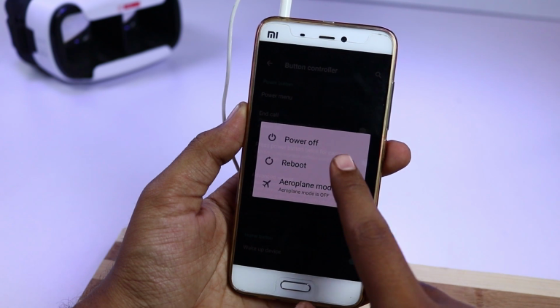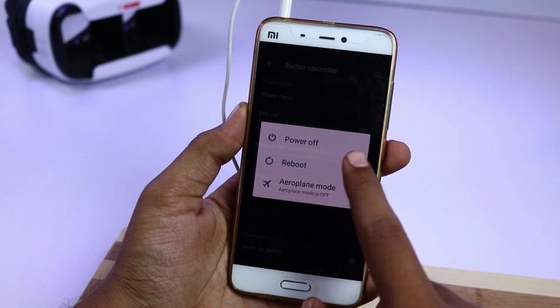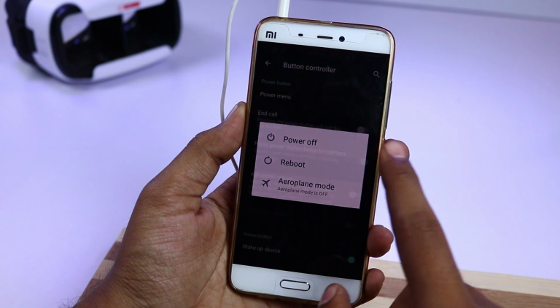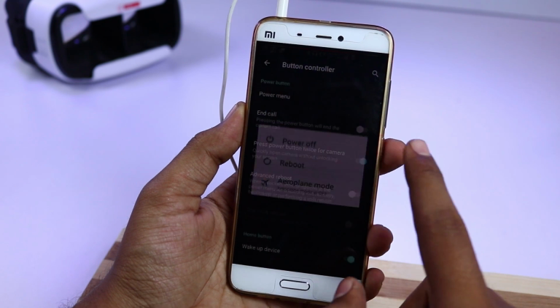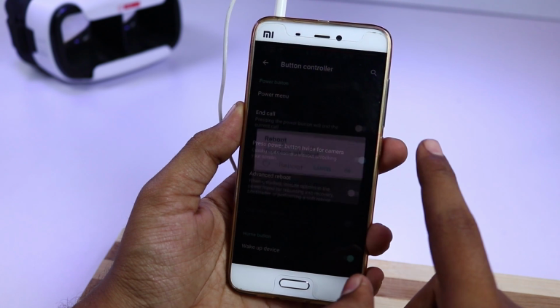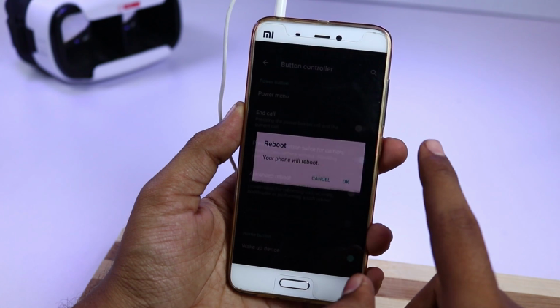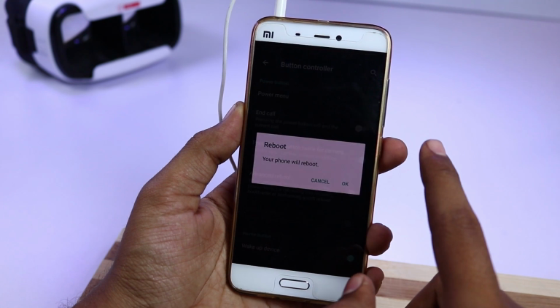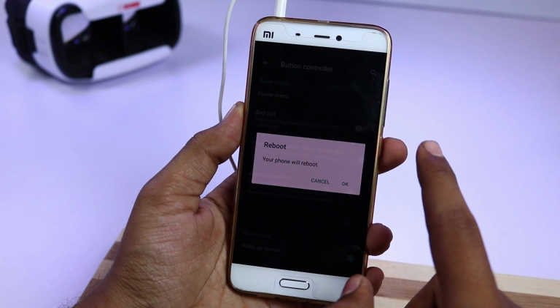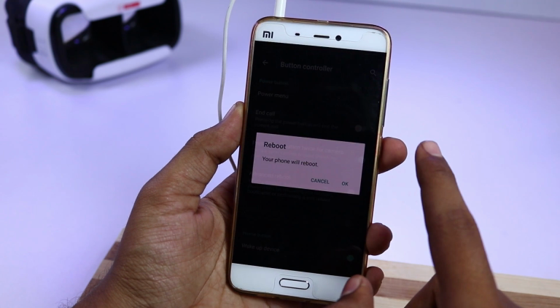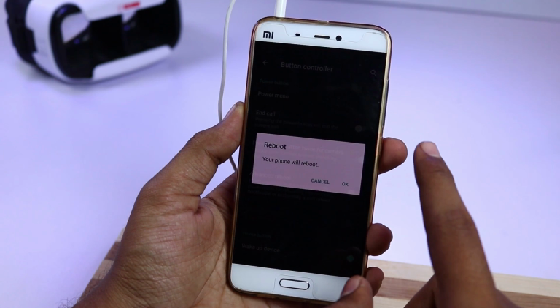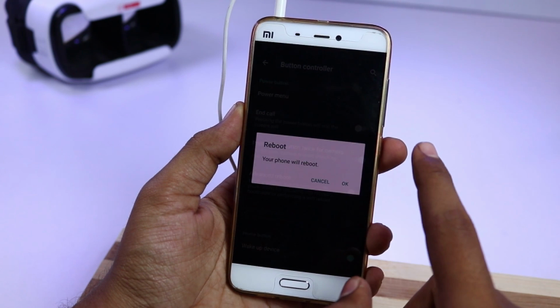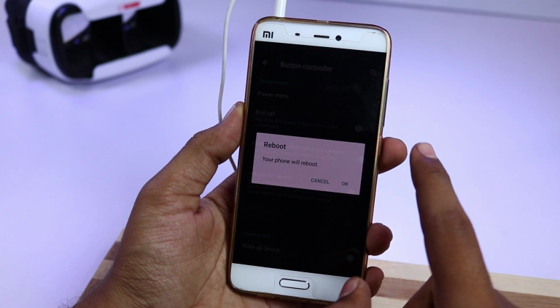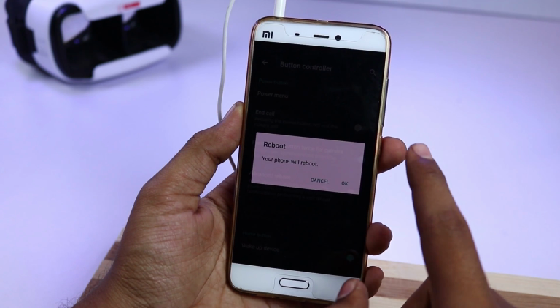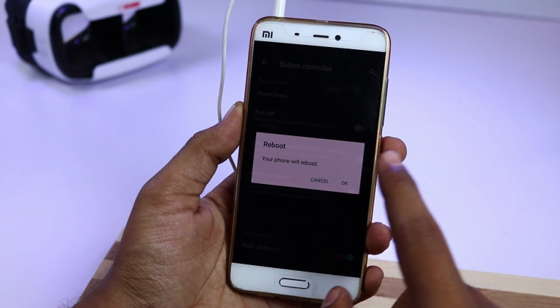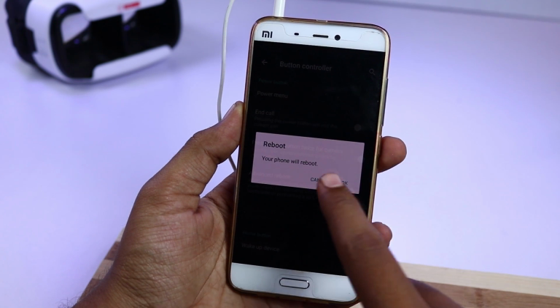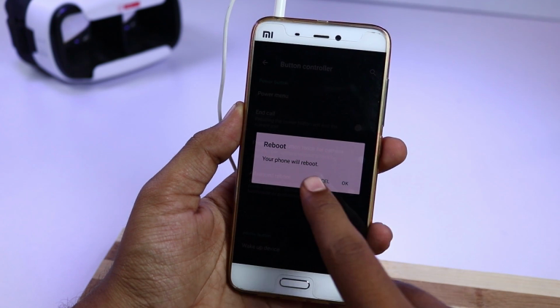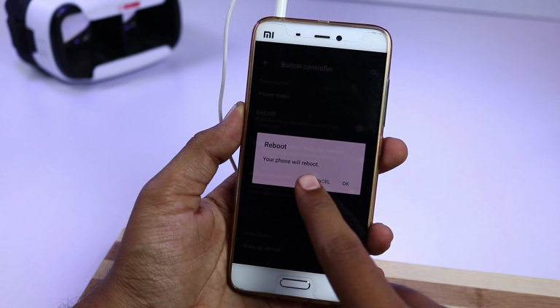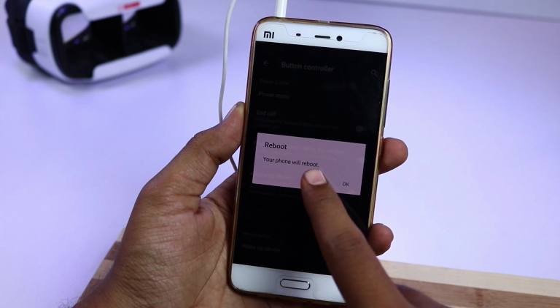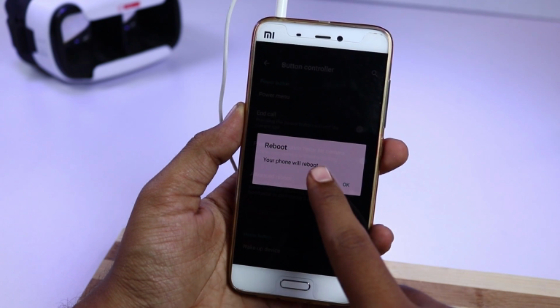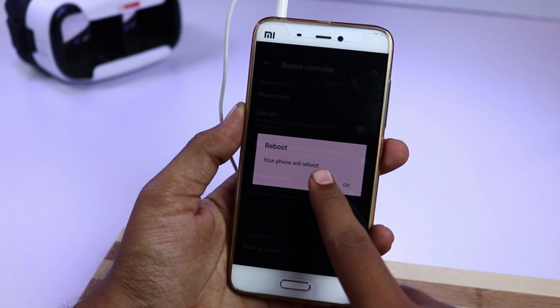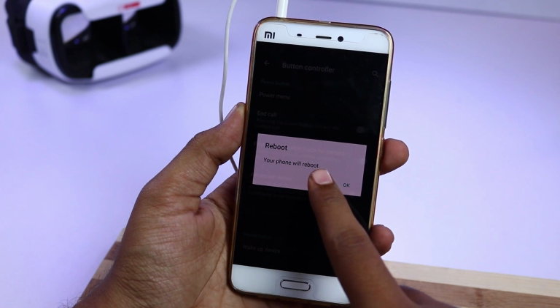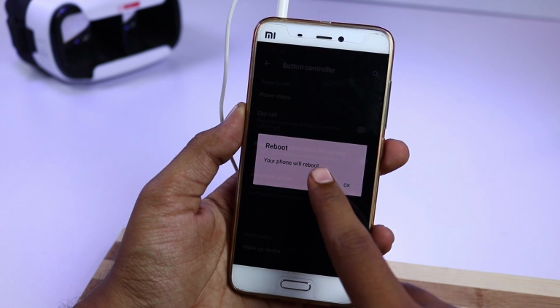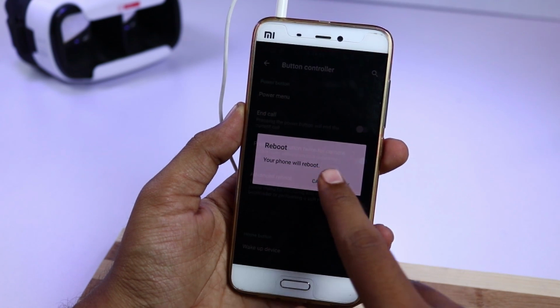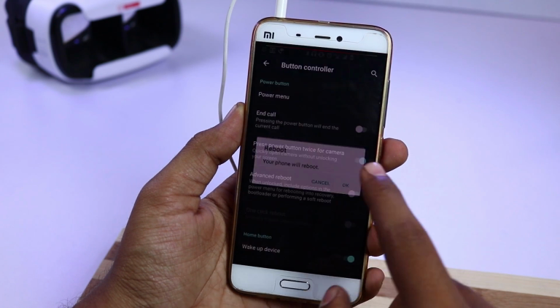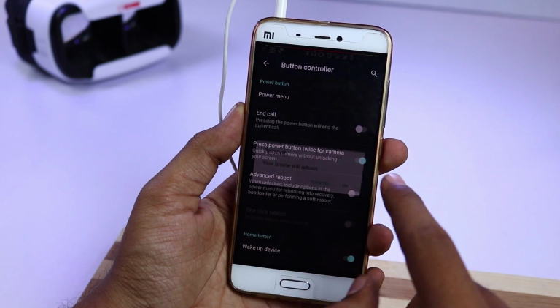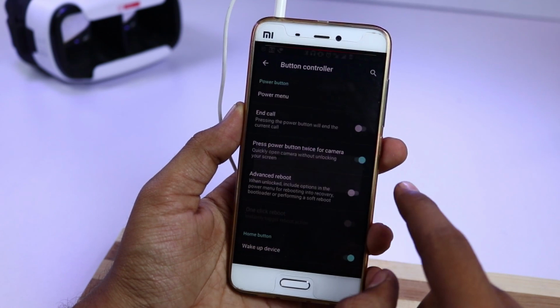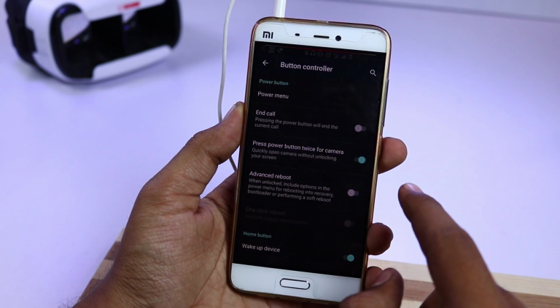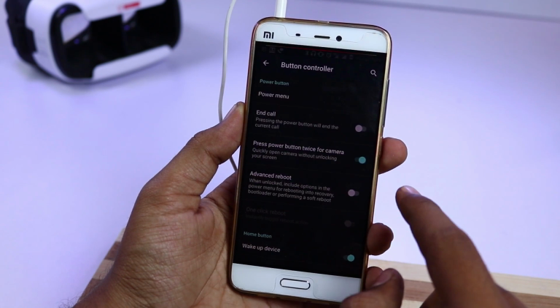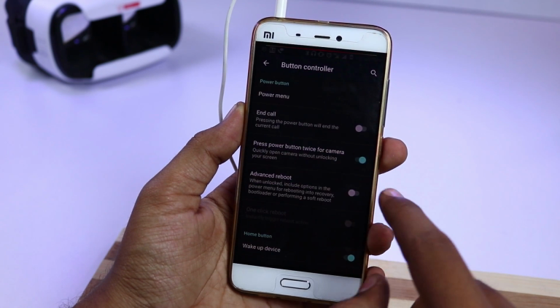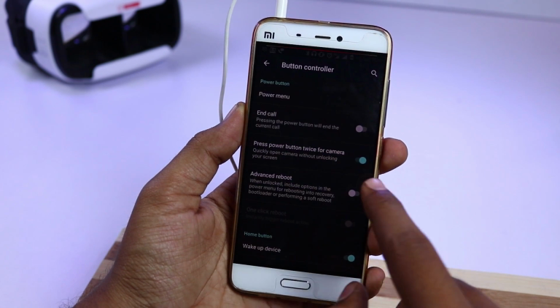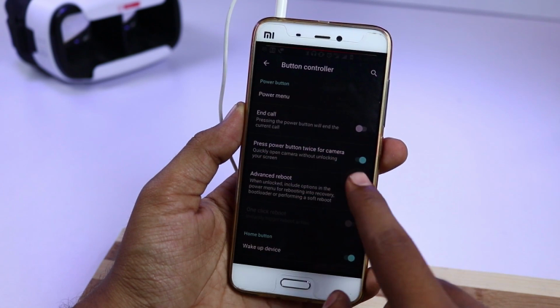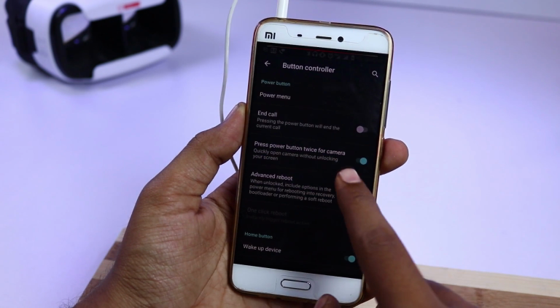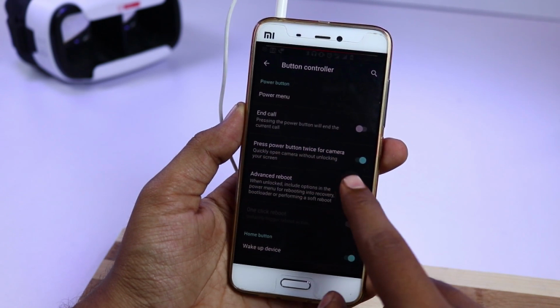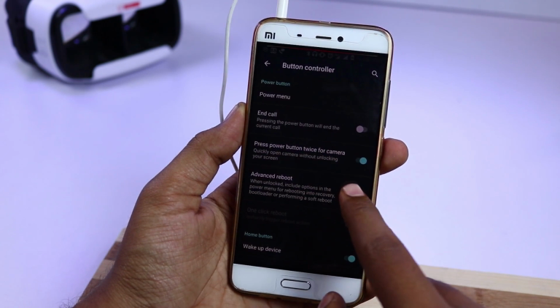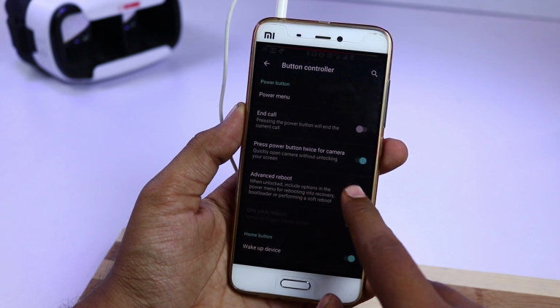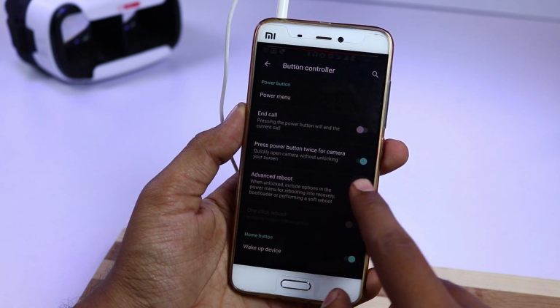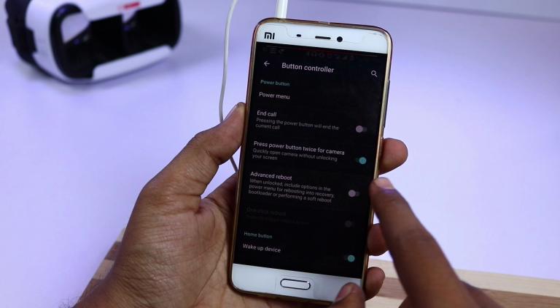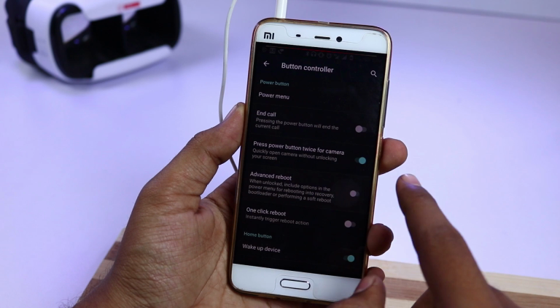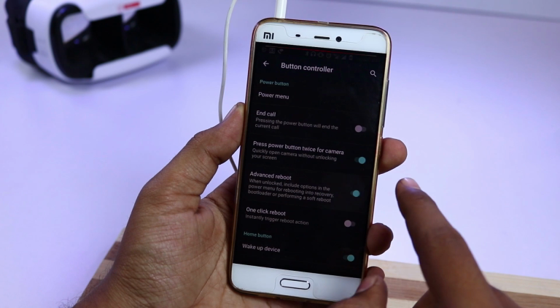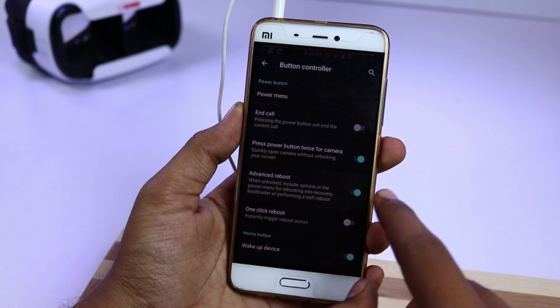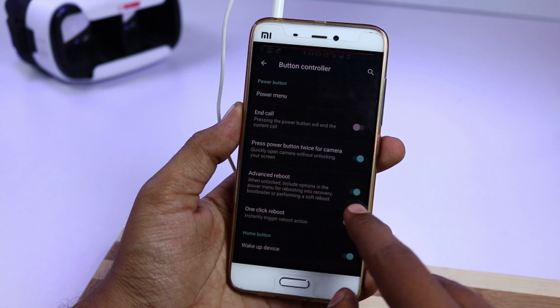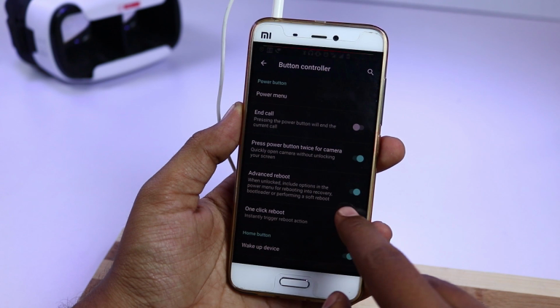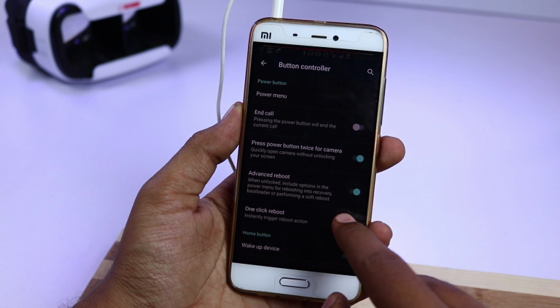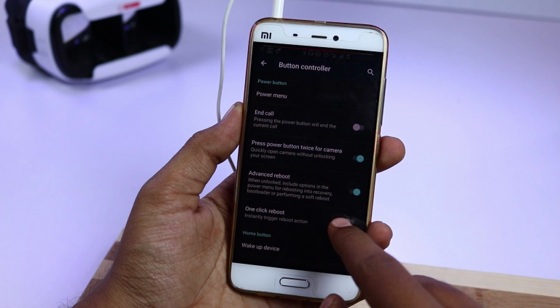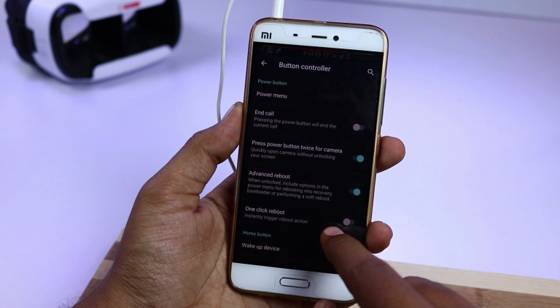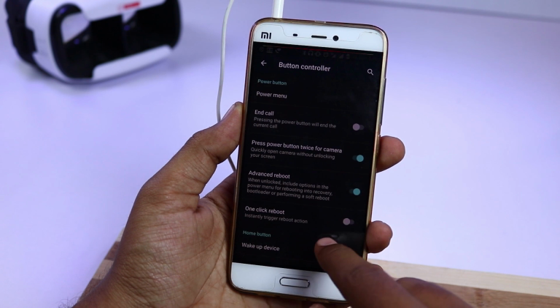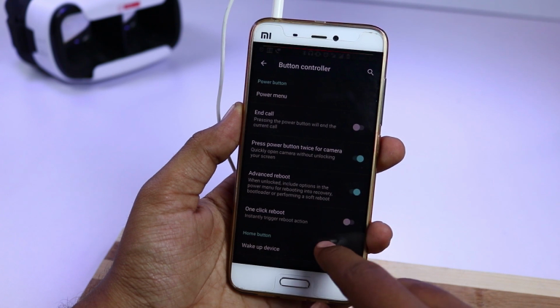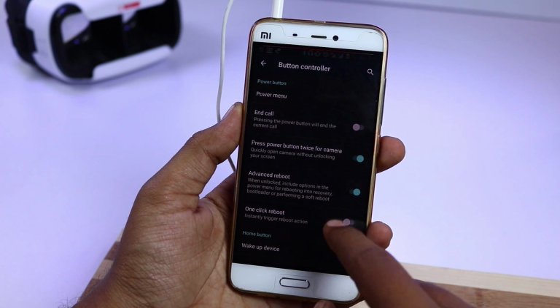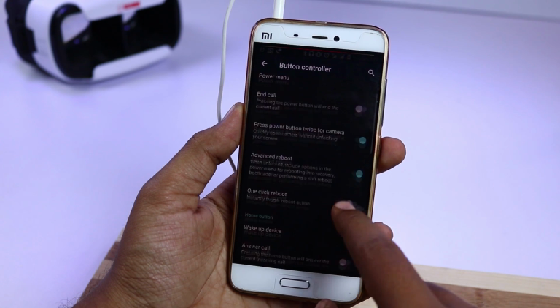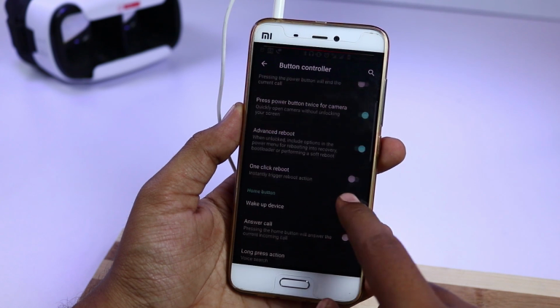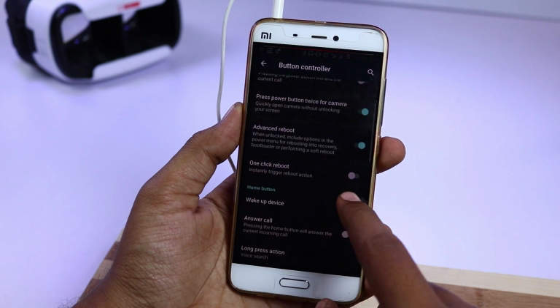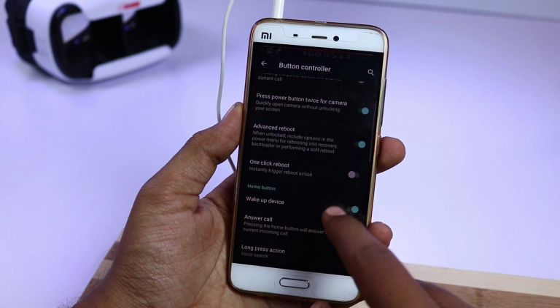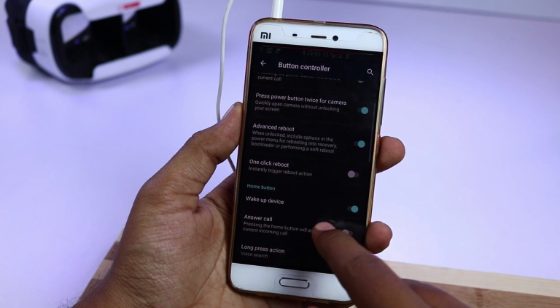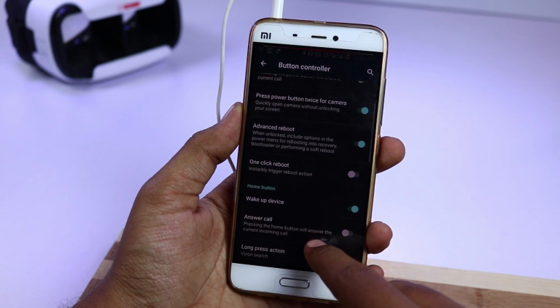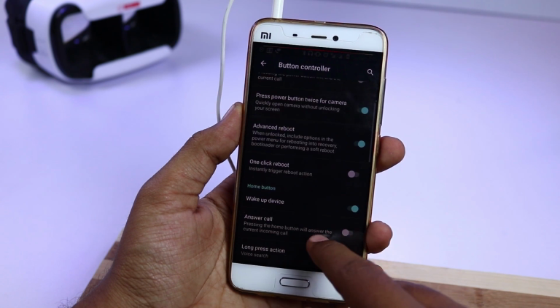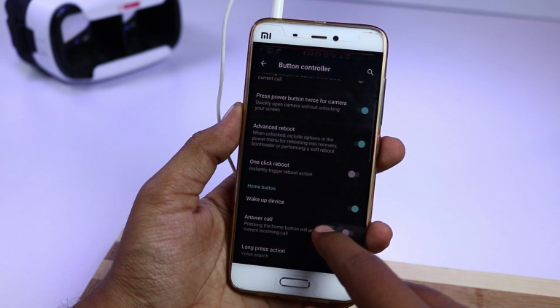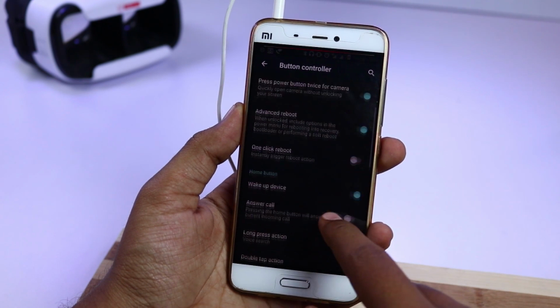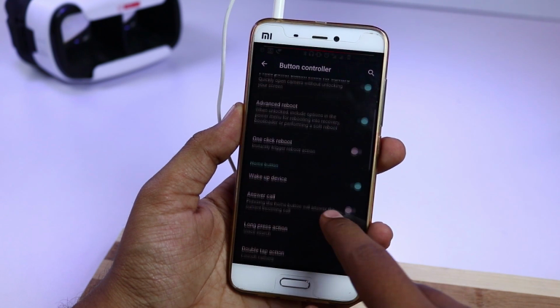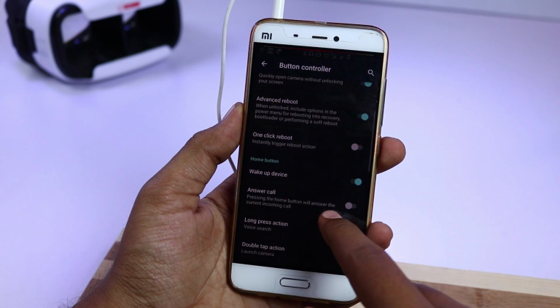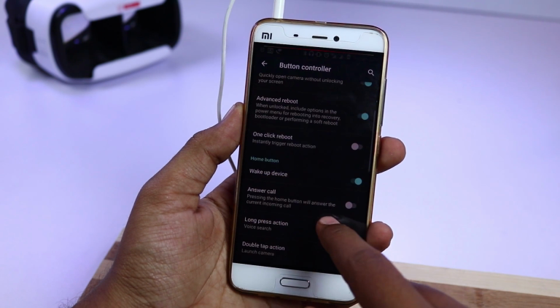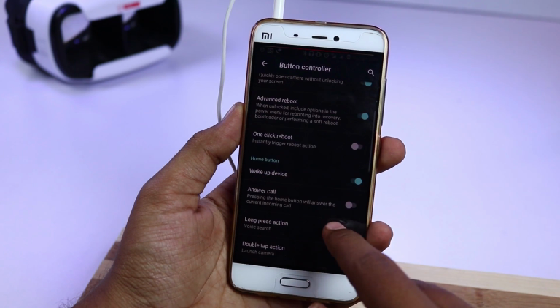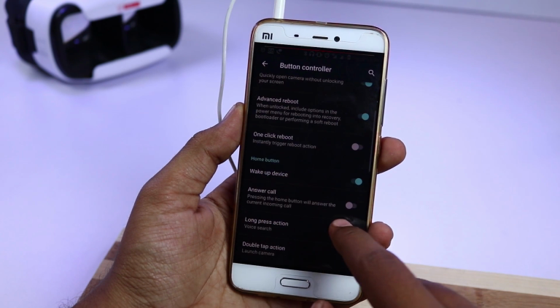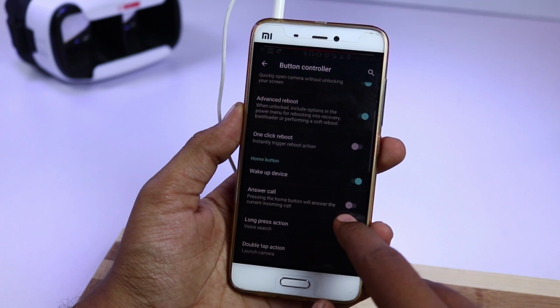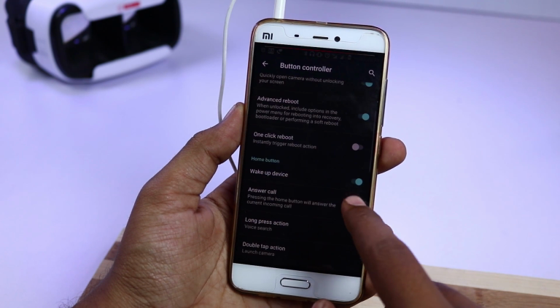There is no connectivity issue with call reception, Bluetooth, WiFi, or NFC. Call quality is good and noise cancellation works.